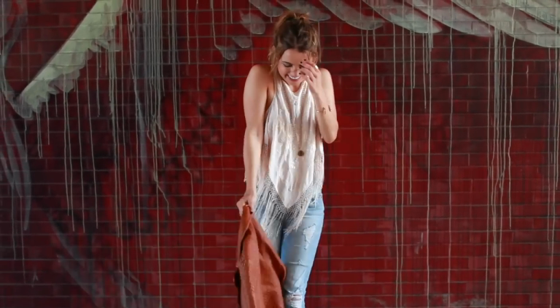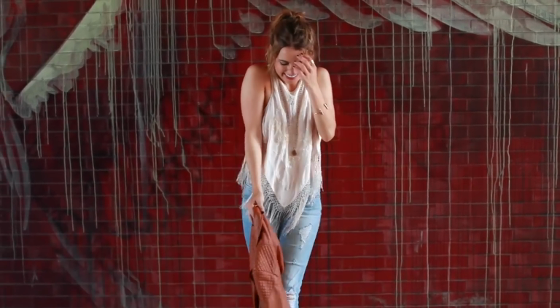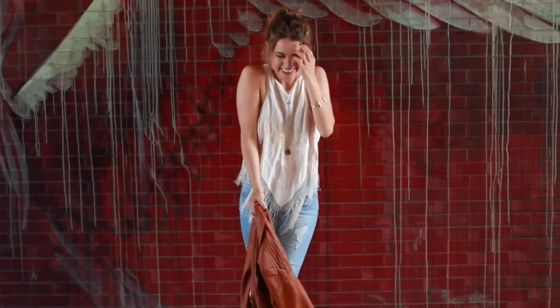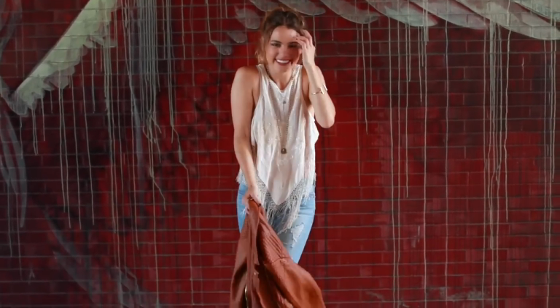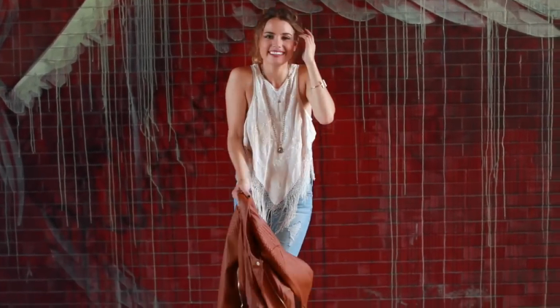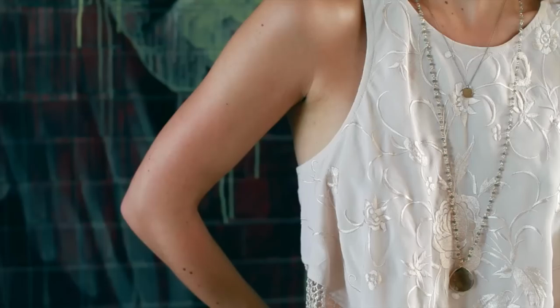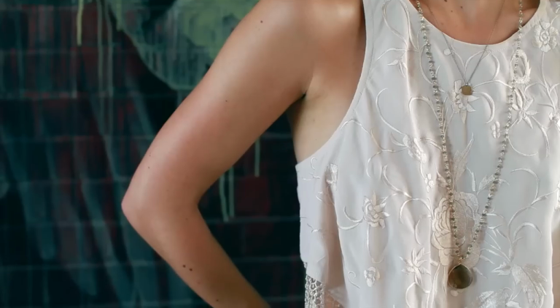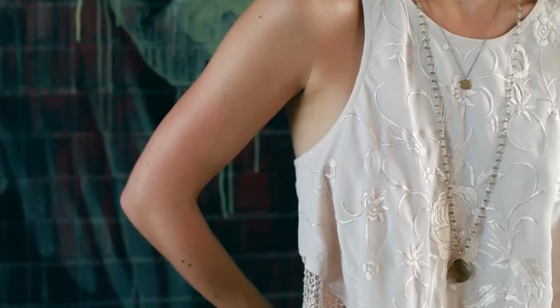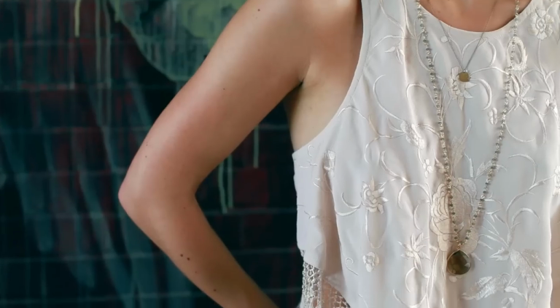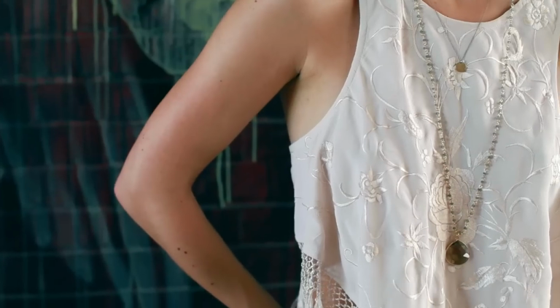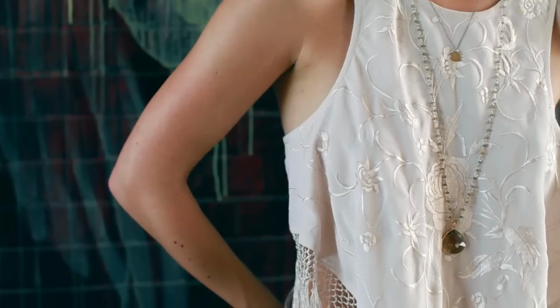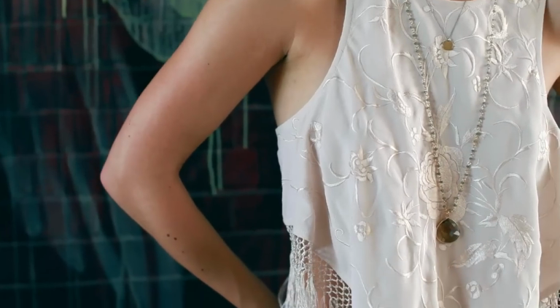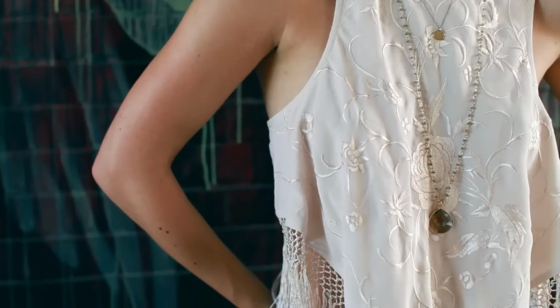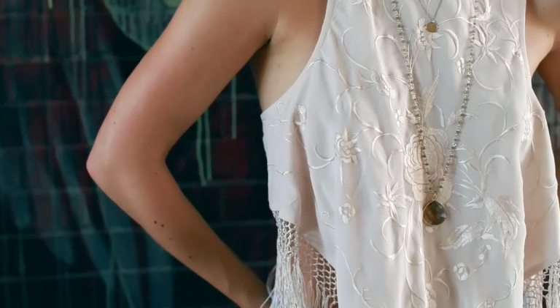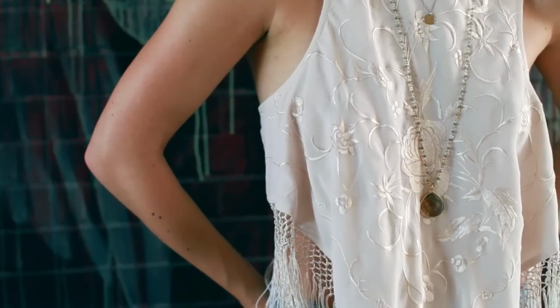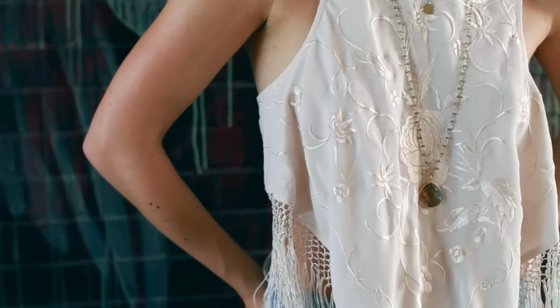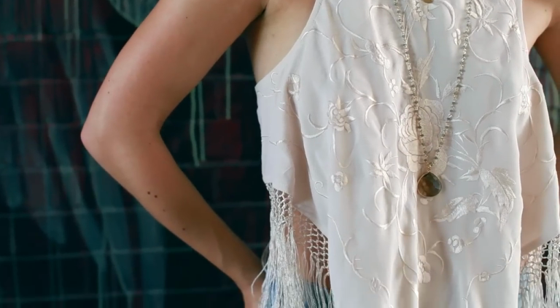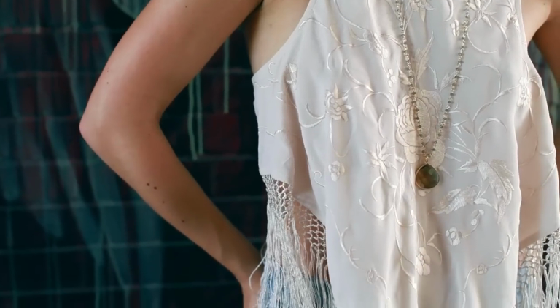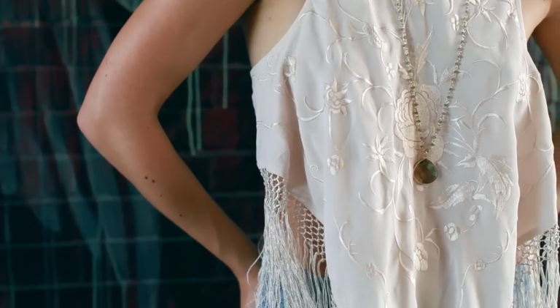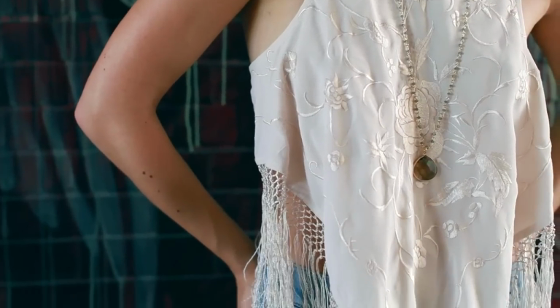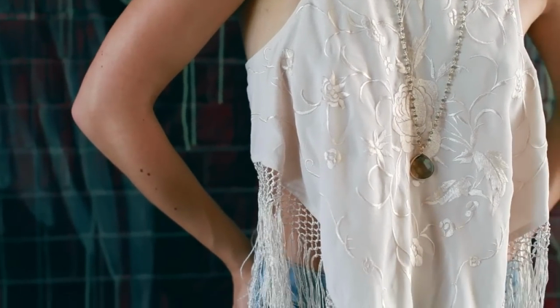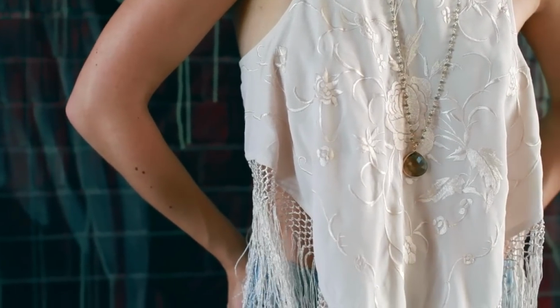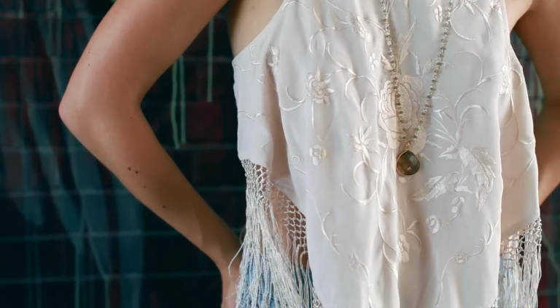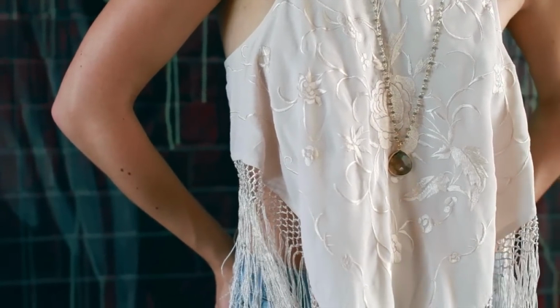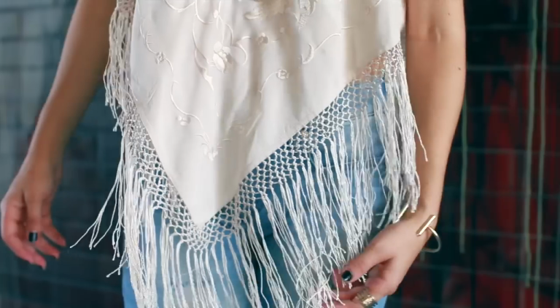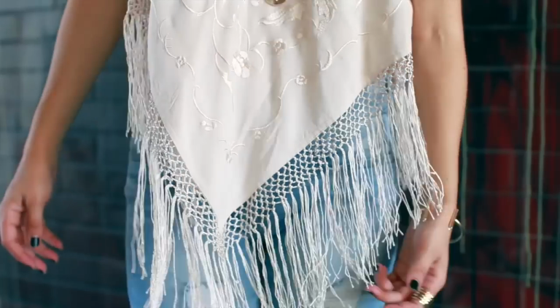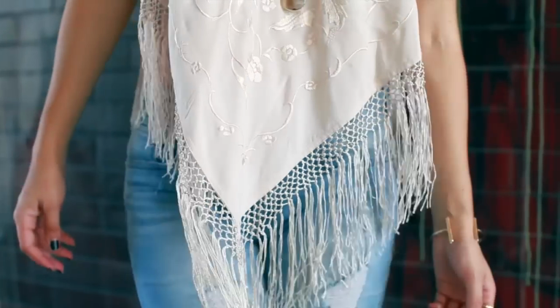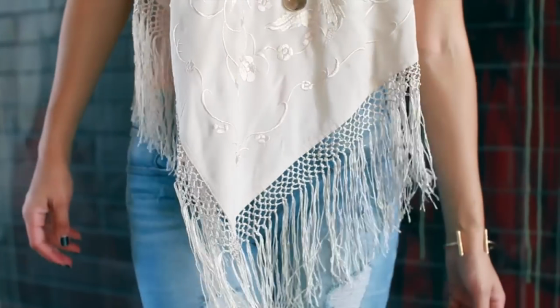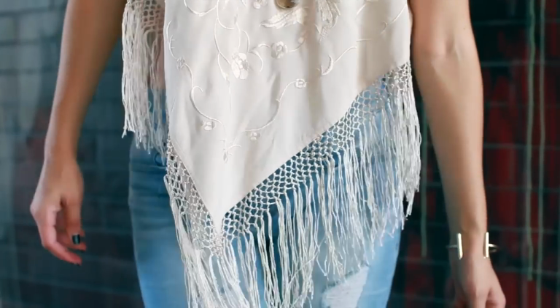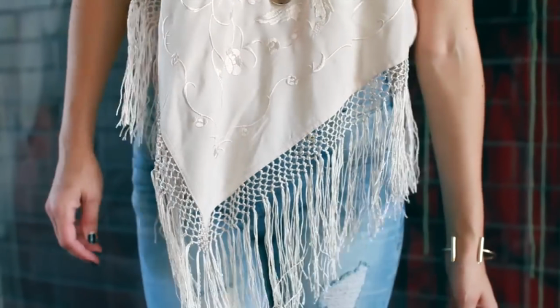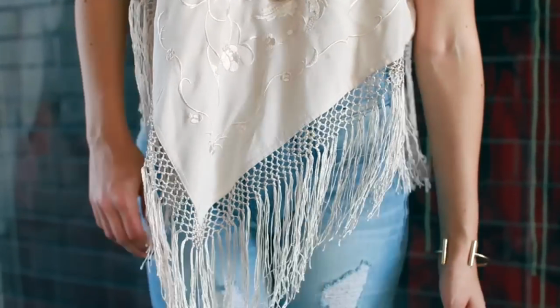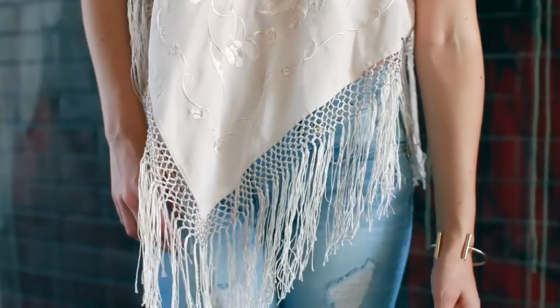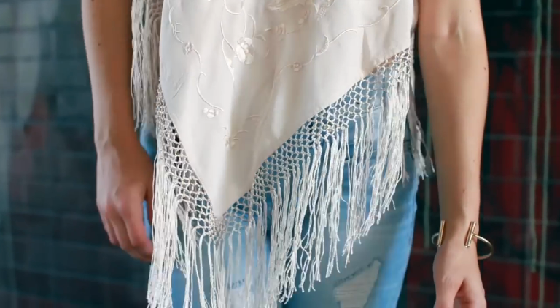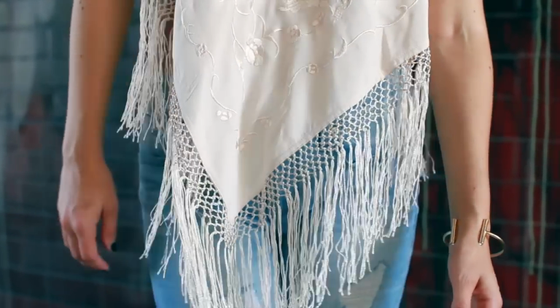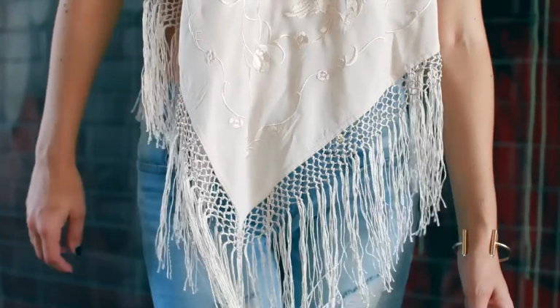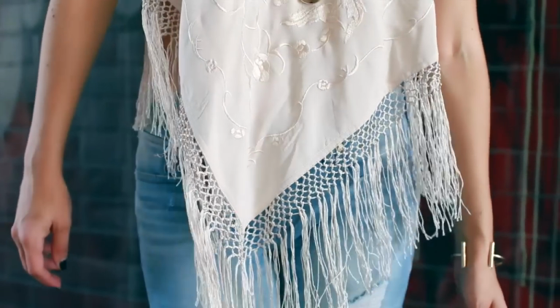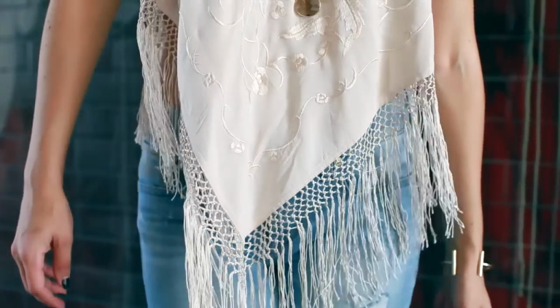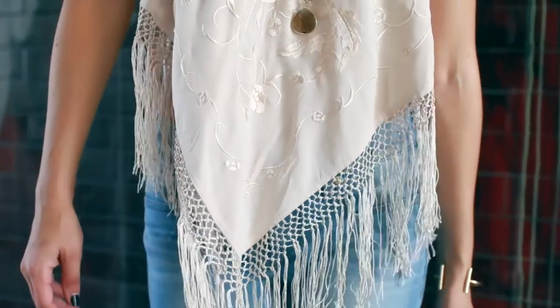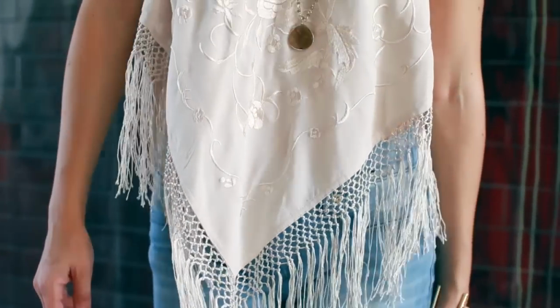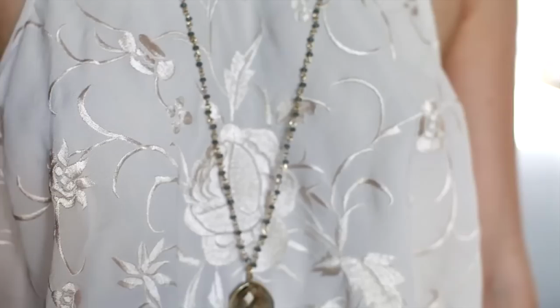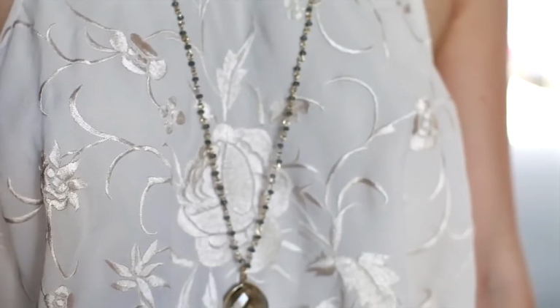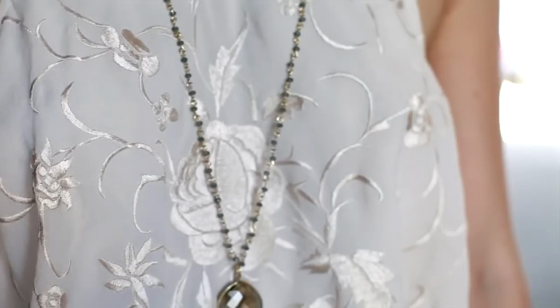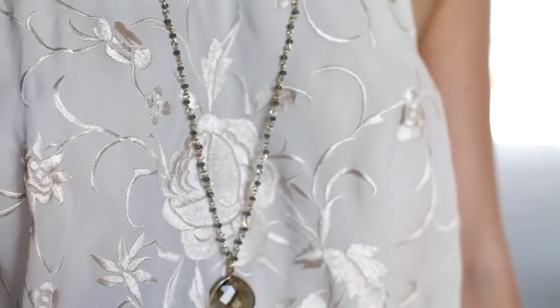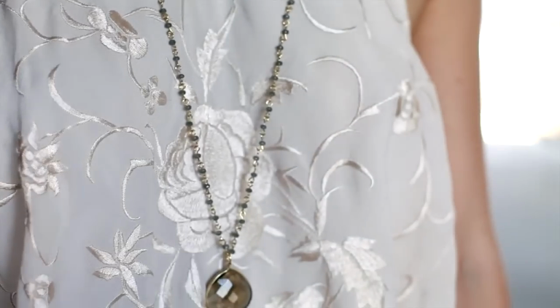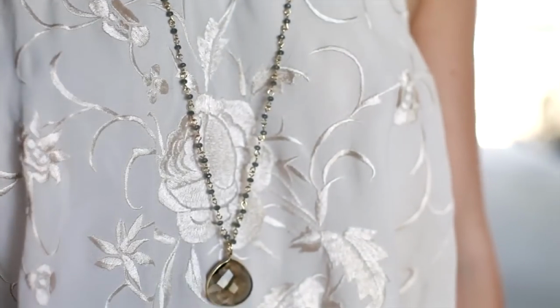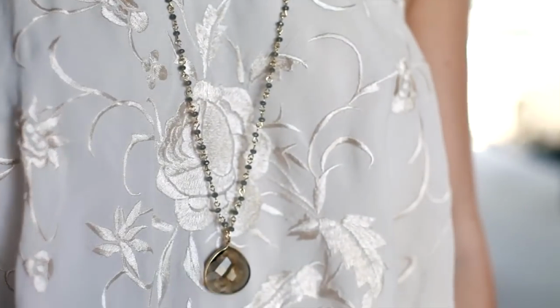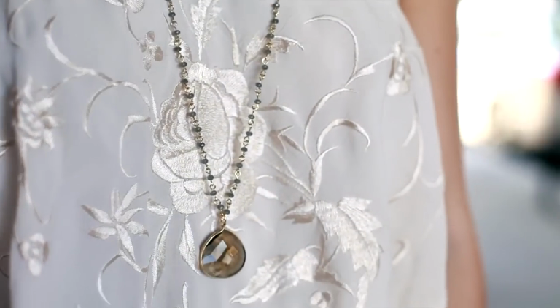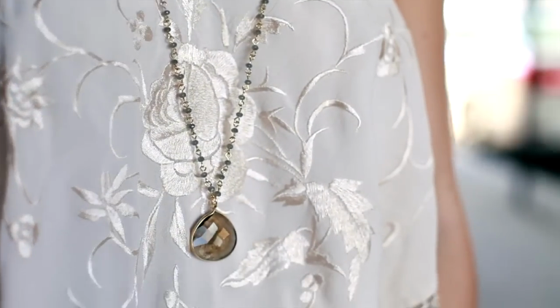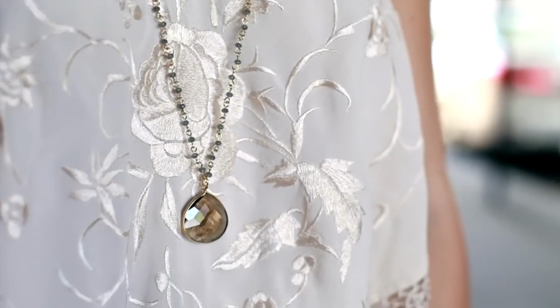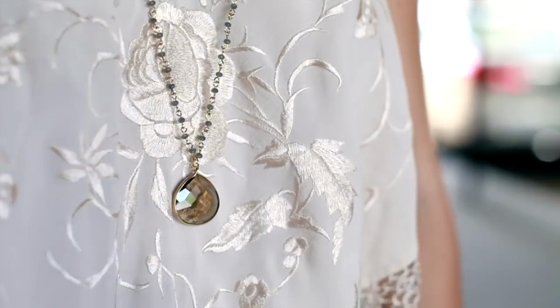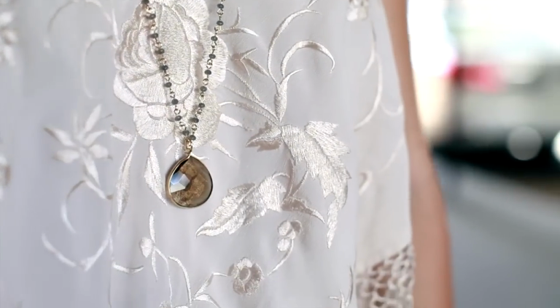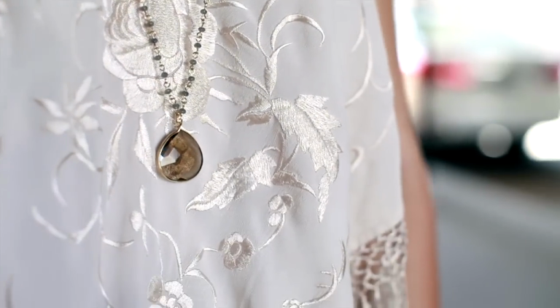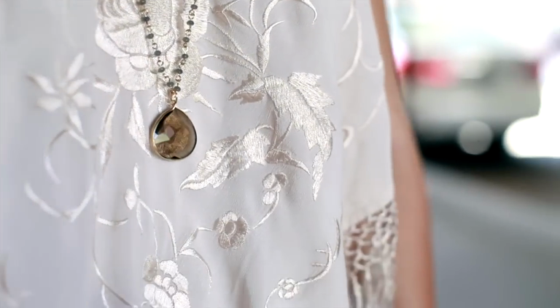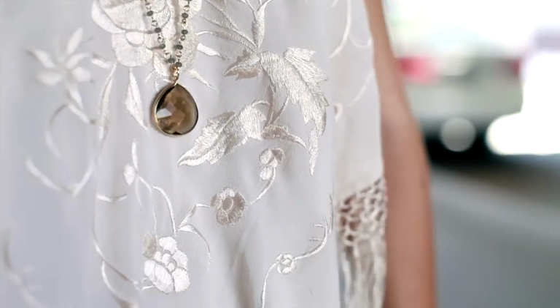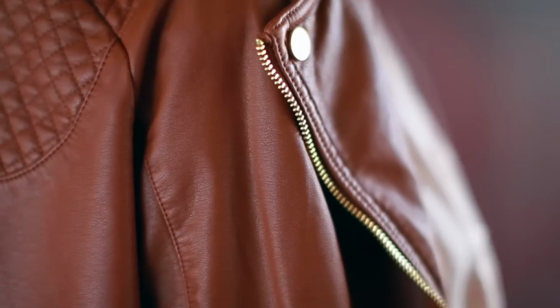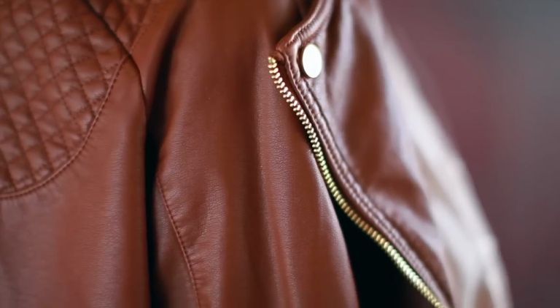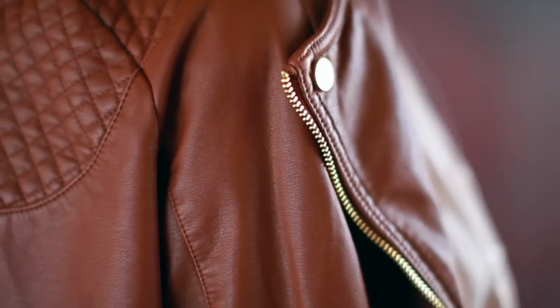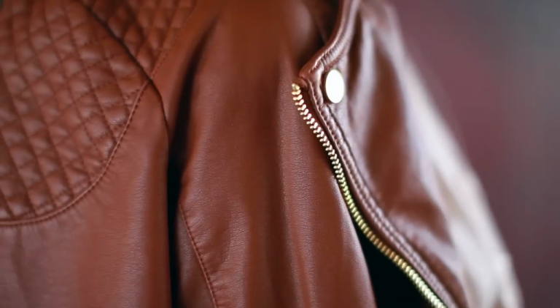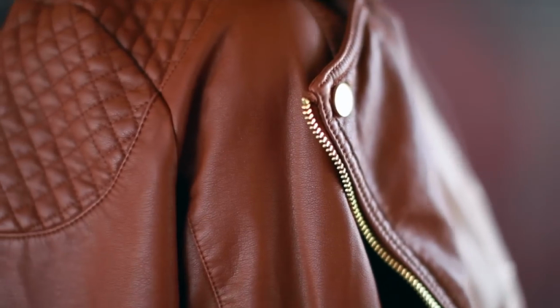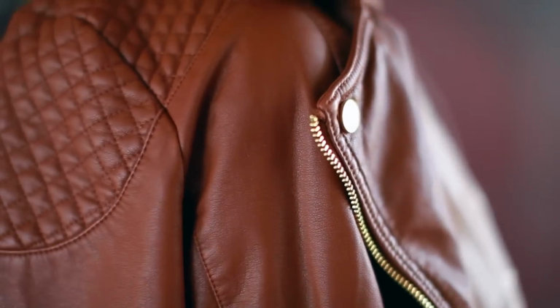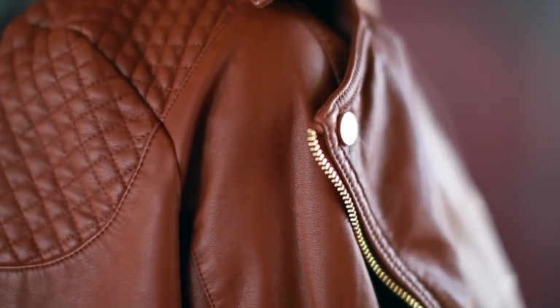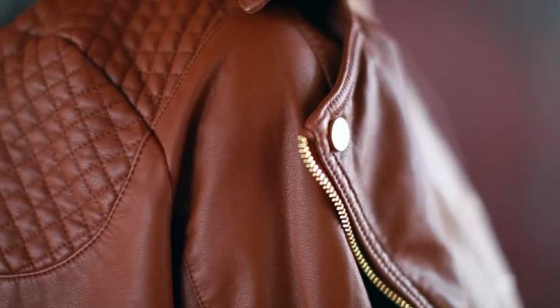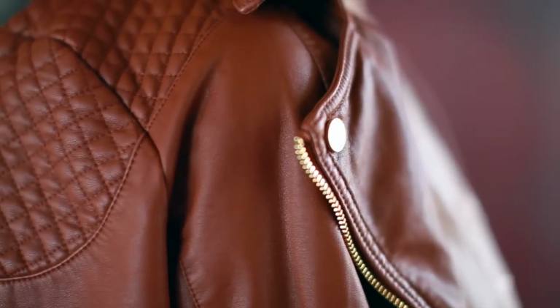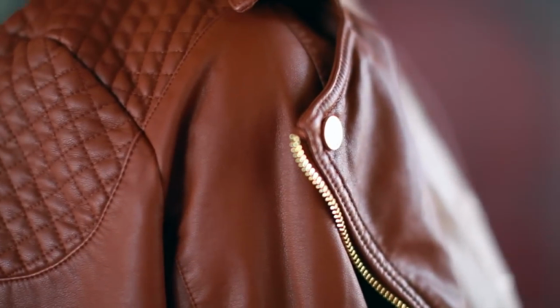For the rest of the outfit I wore this embroidered fringe top from Free People, paired with a necklace and a brown leather jacket from Express.